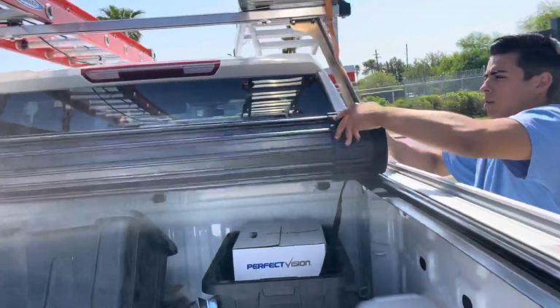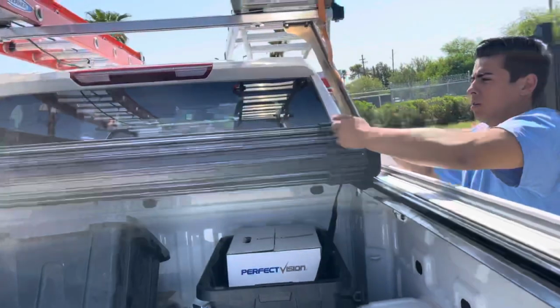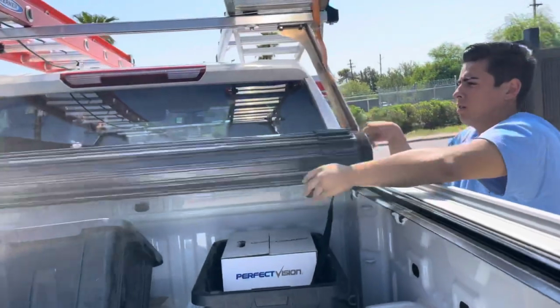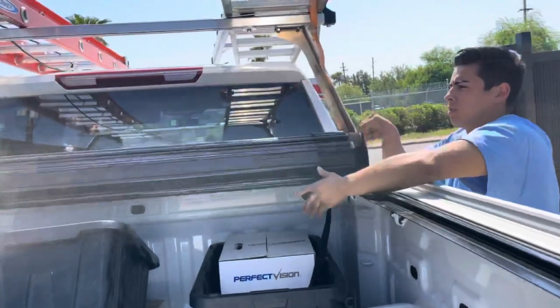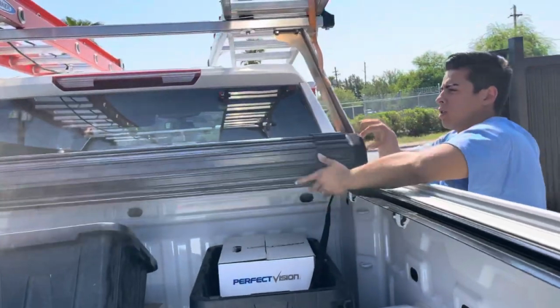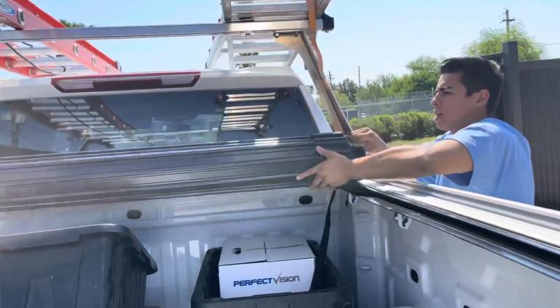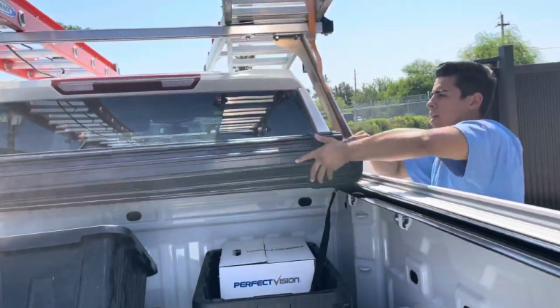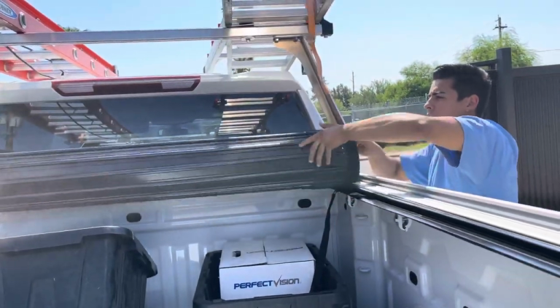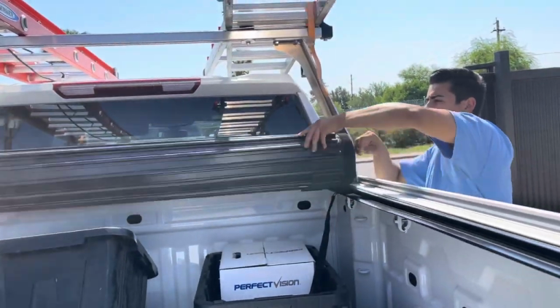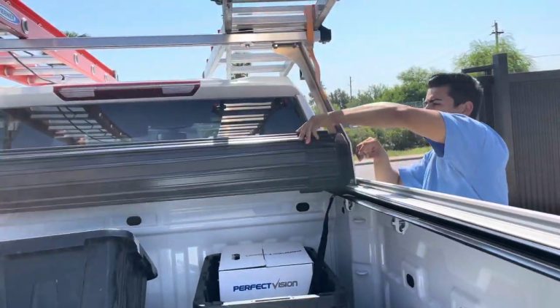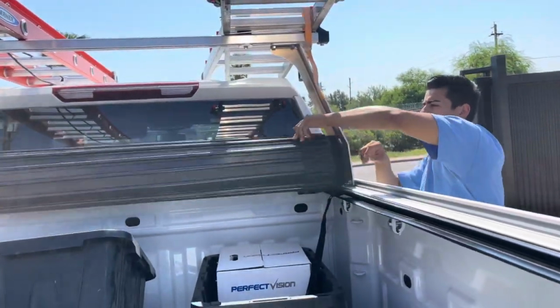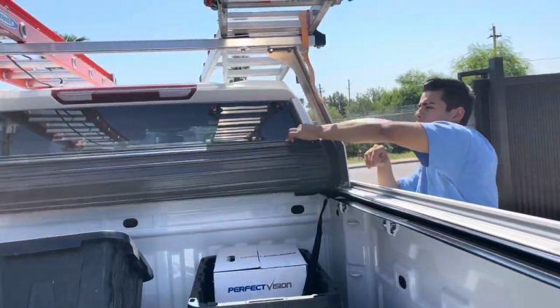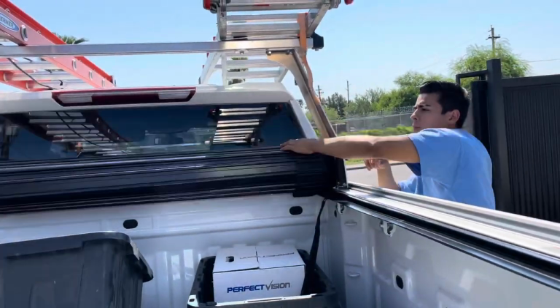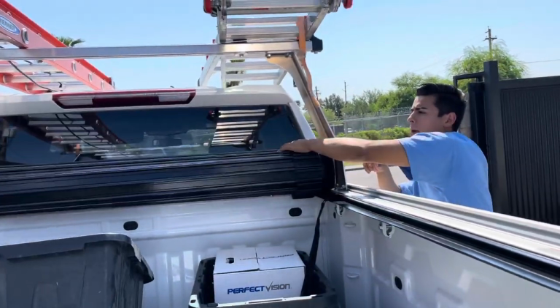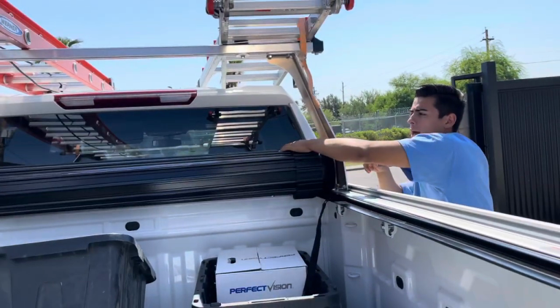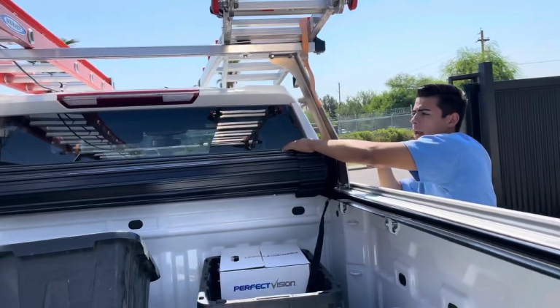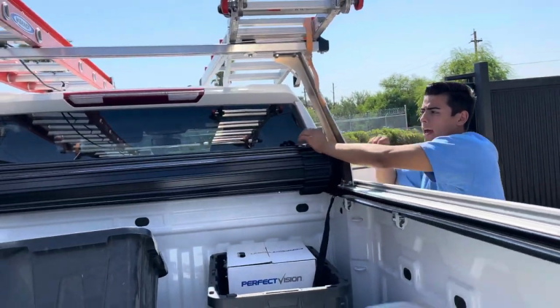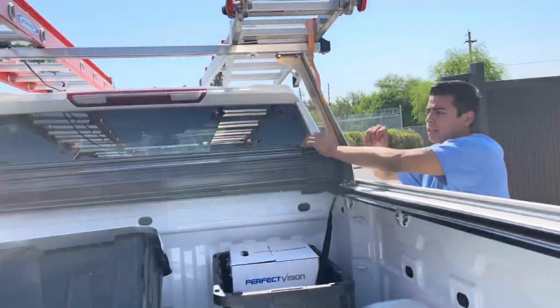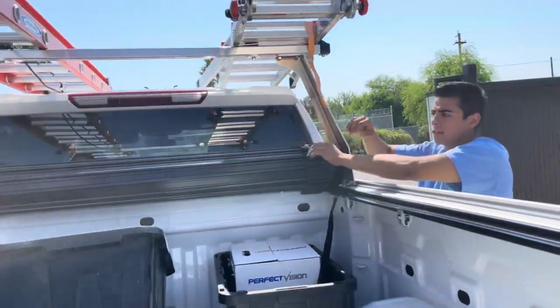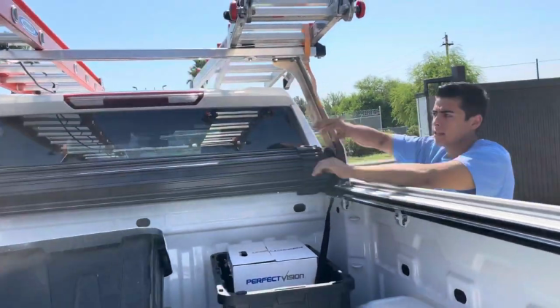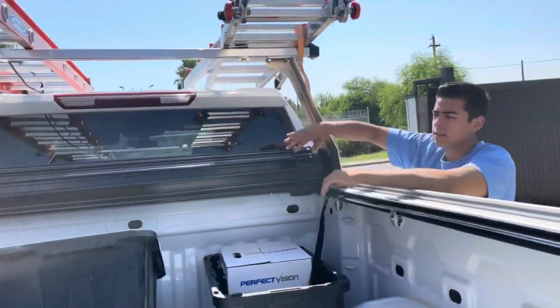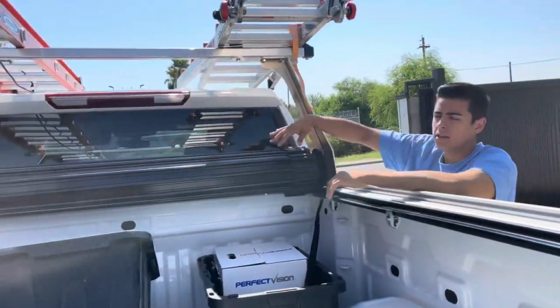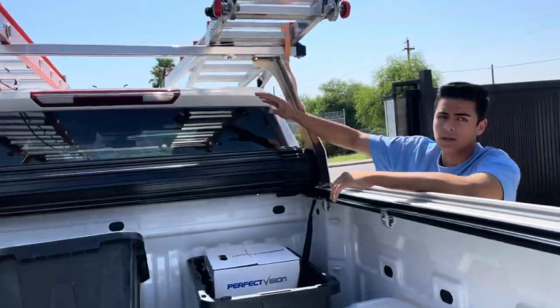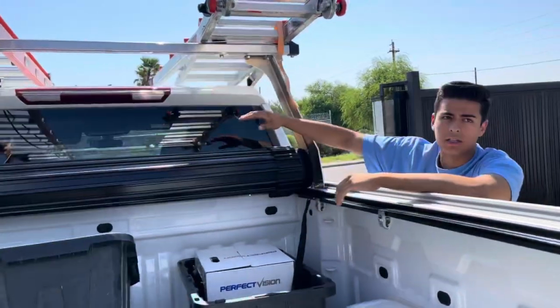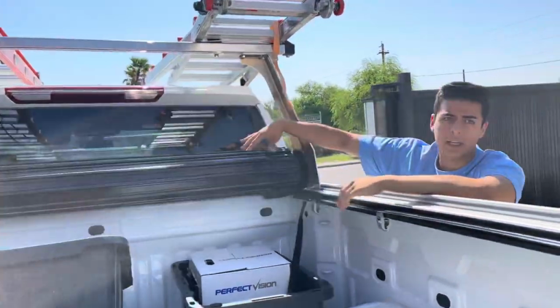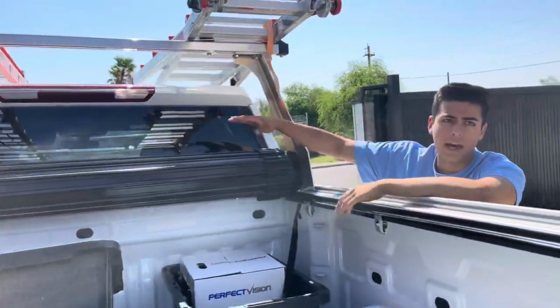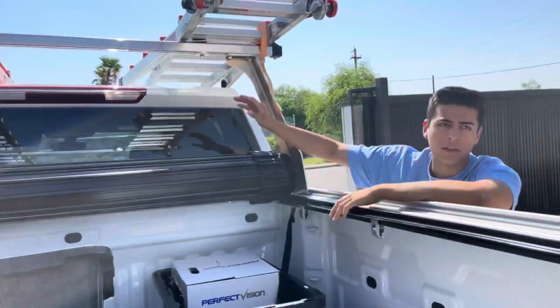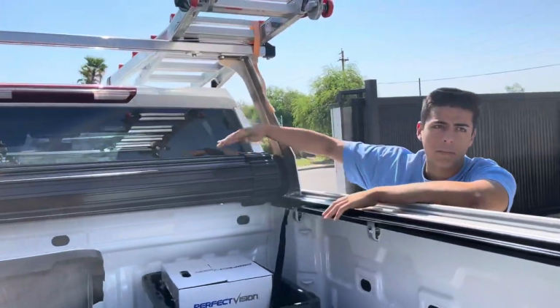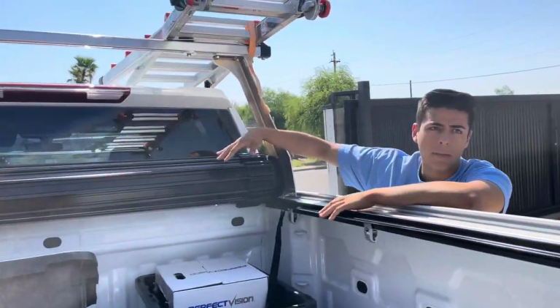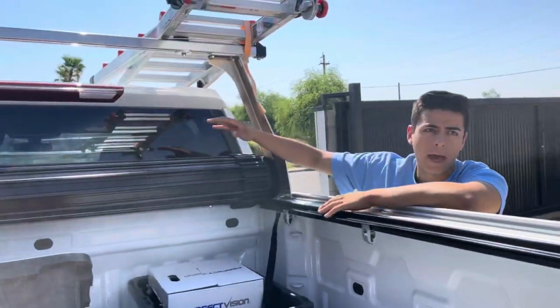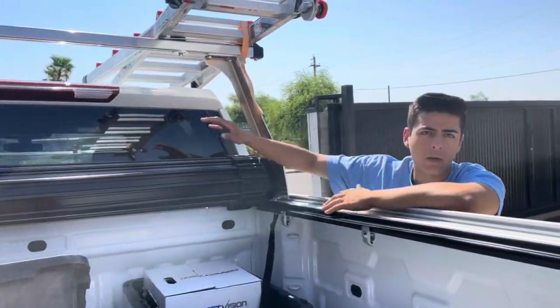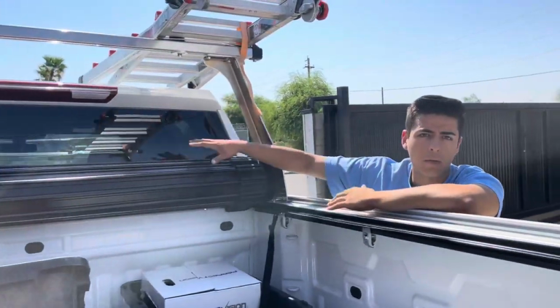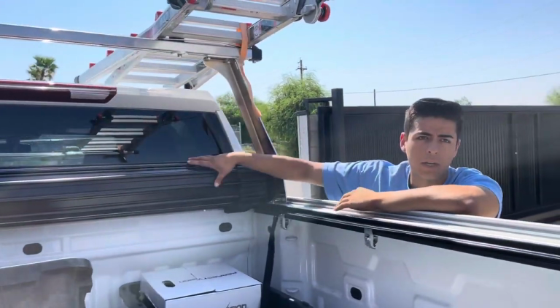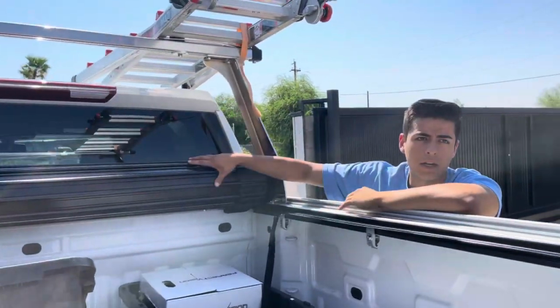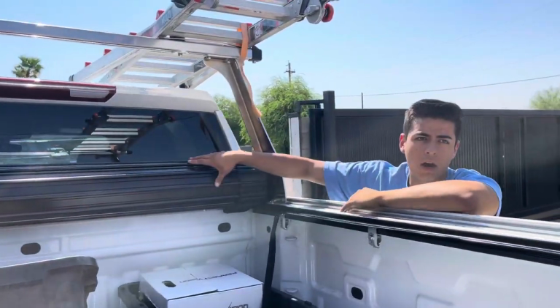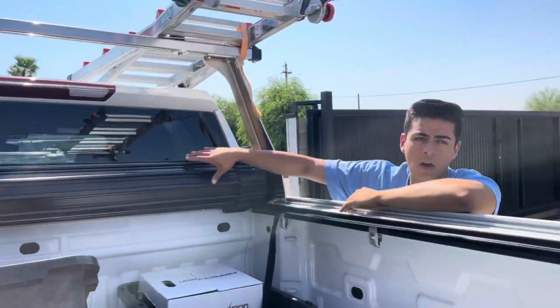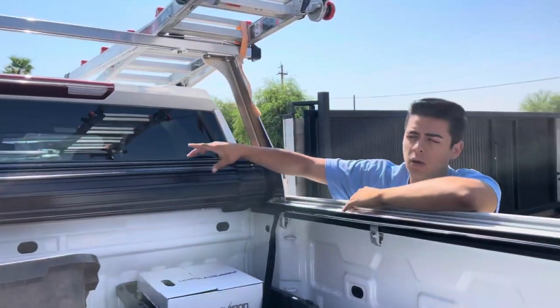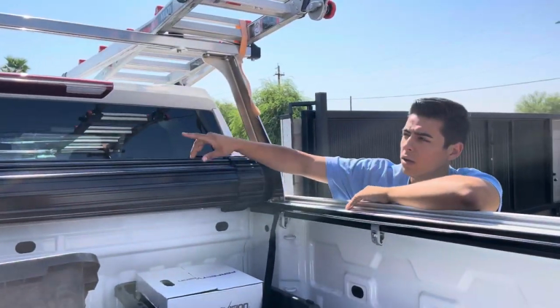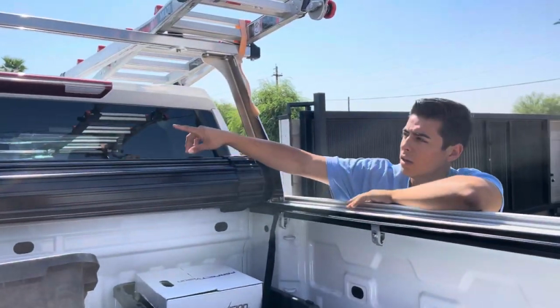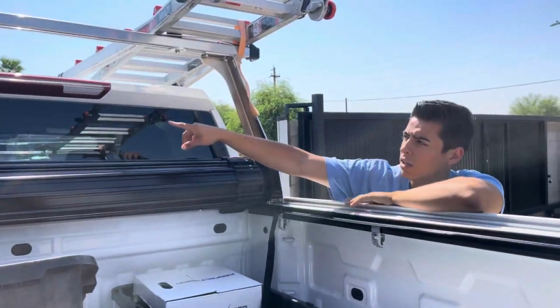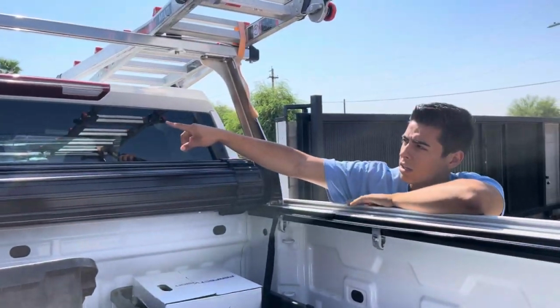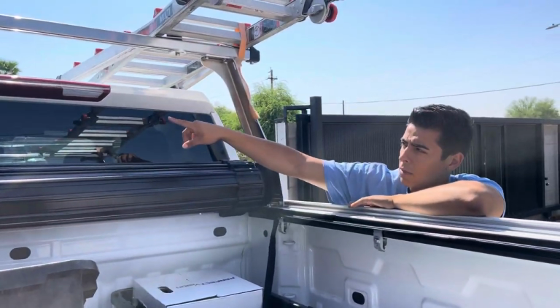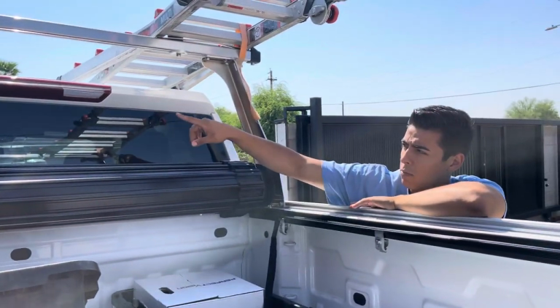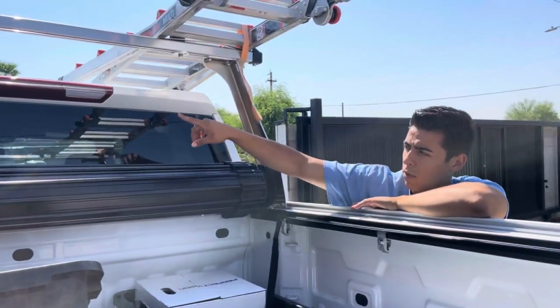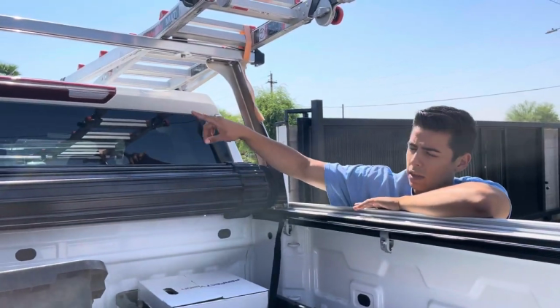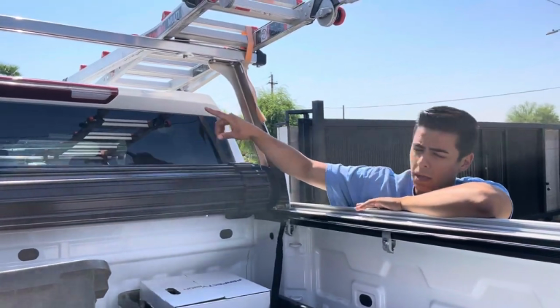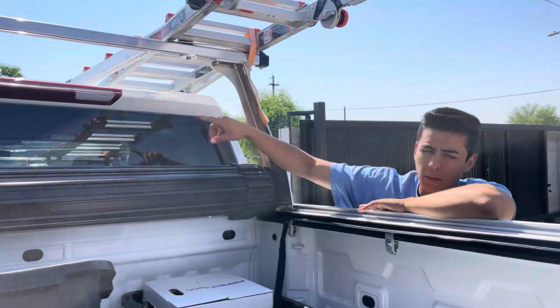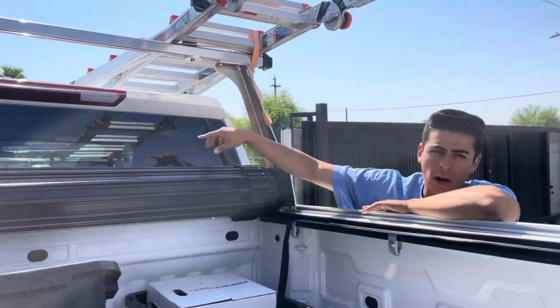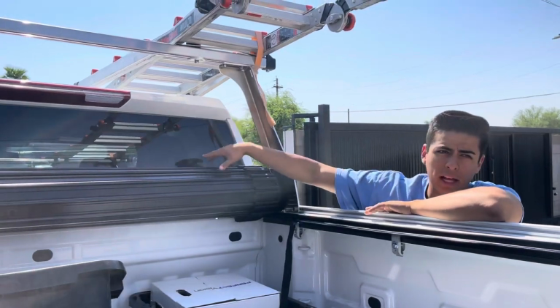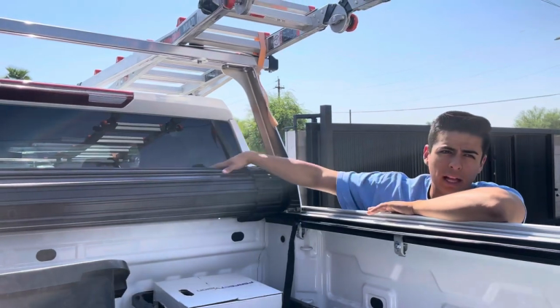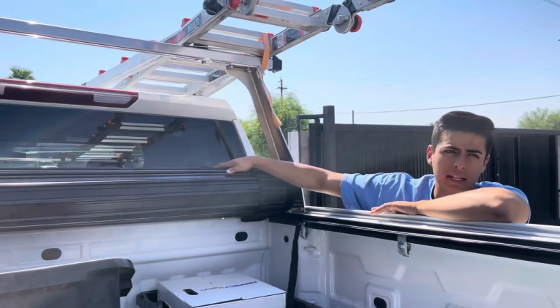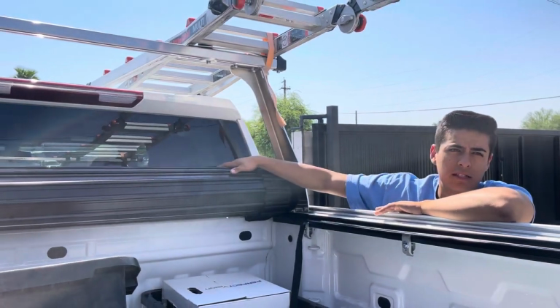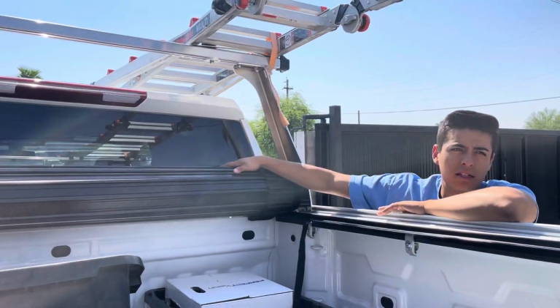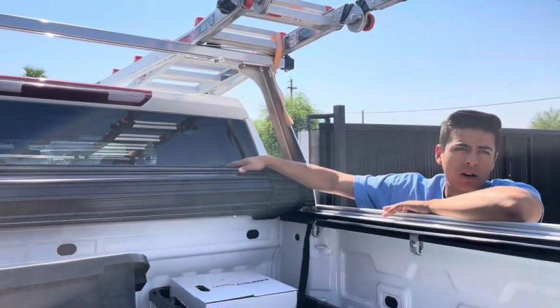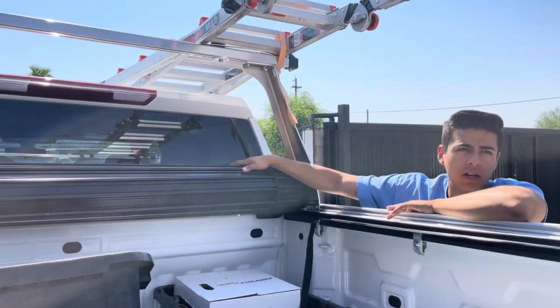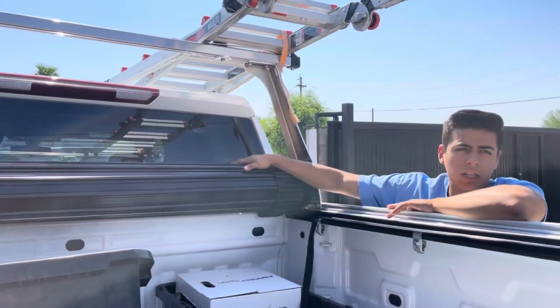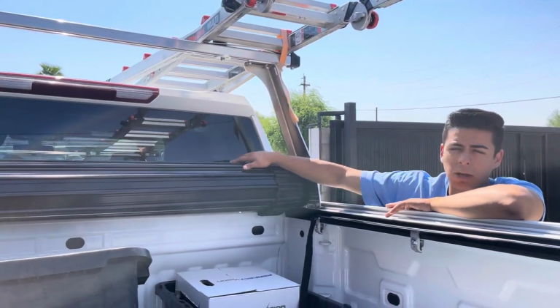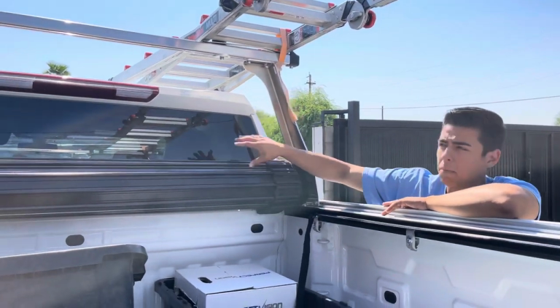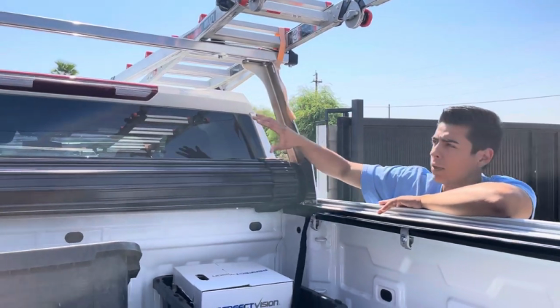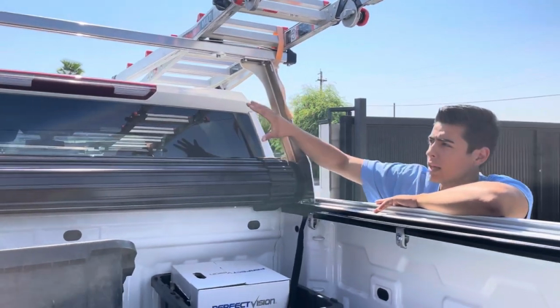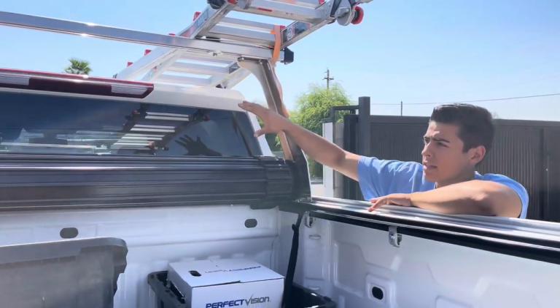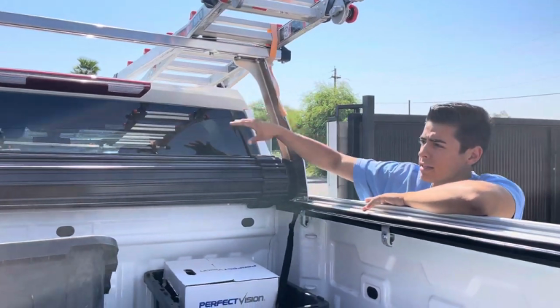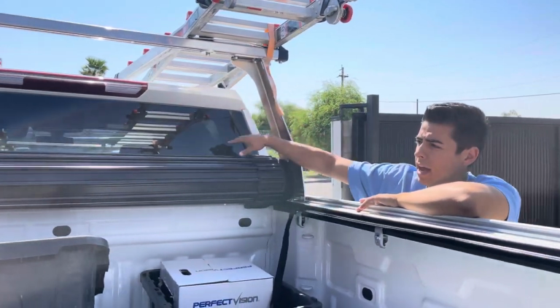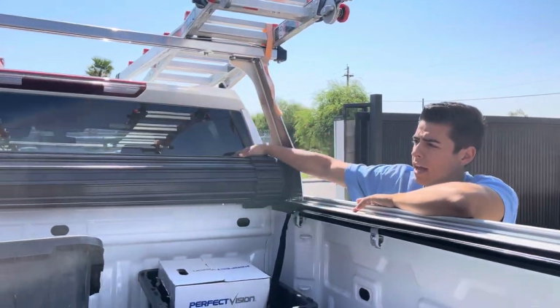You can get full bed access, still see out the back window, and the brake lights are still in complete sight.